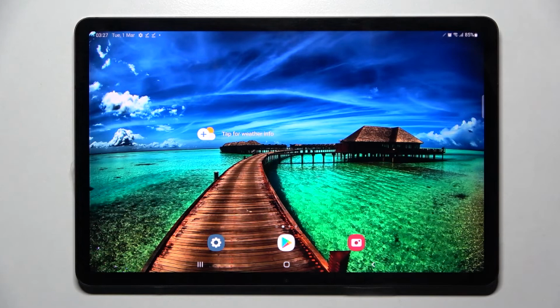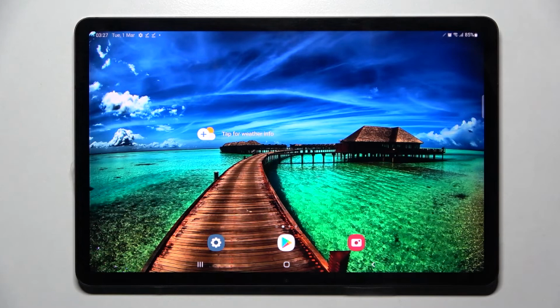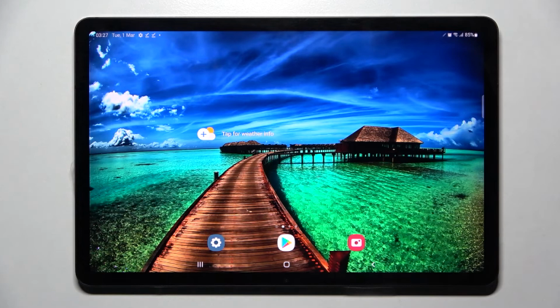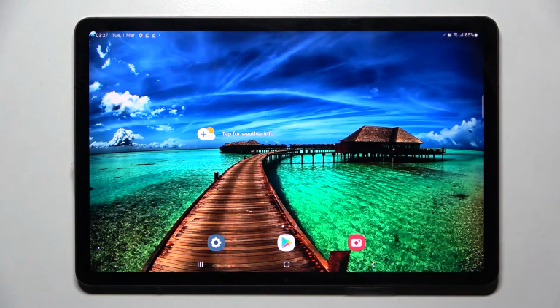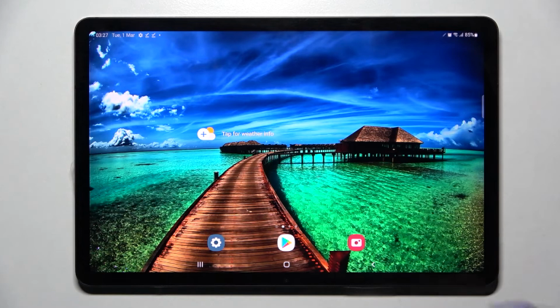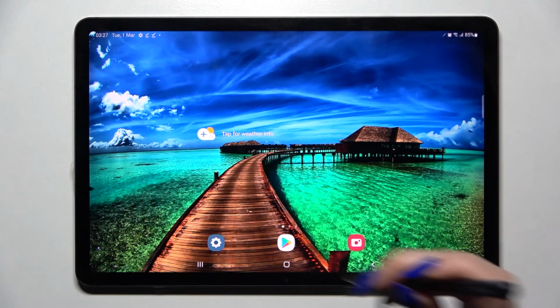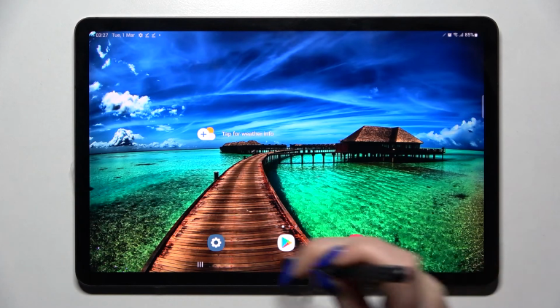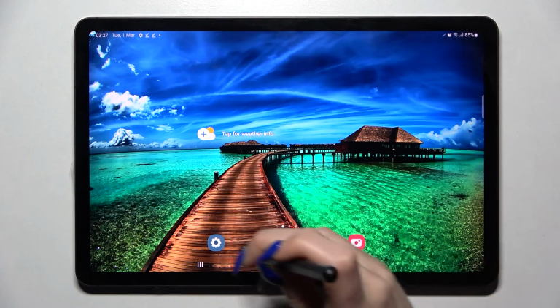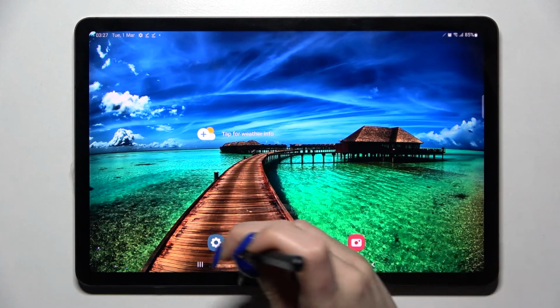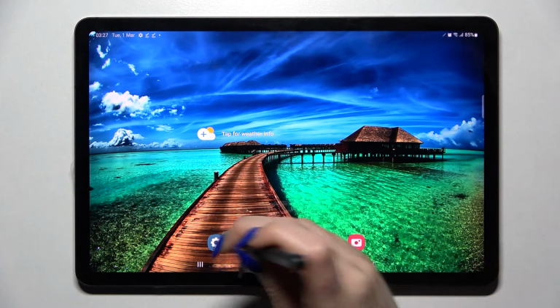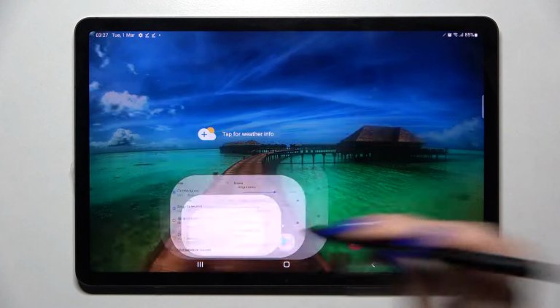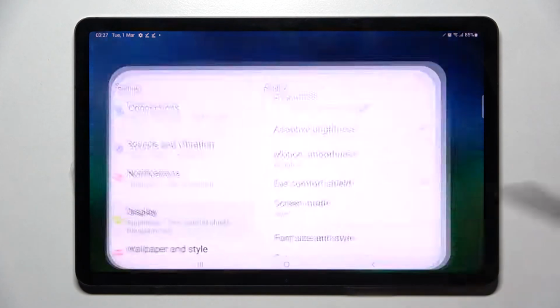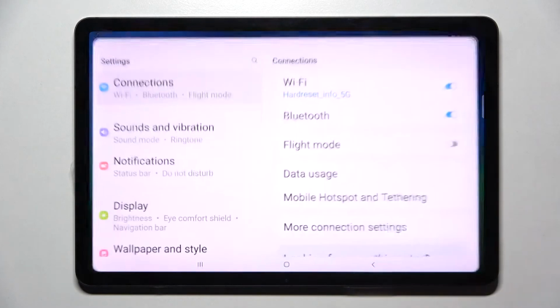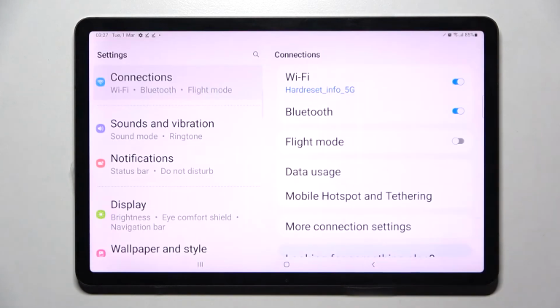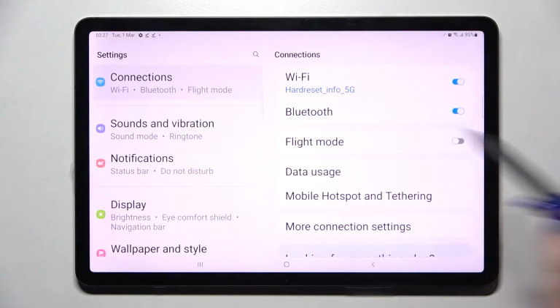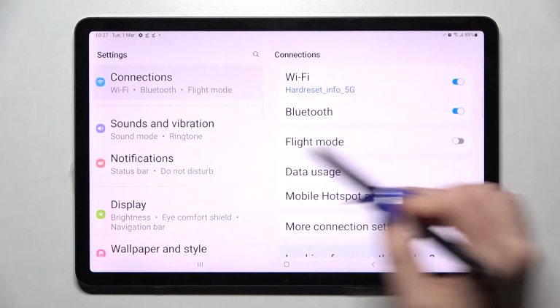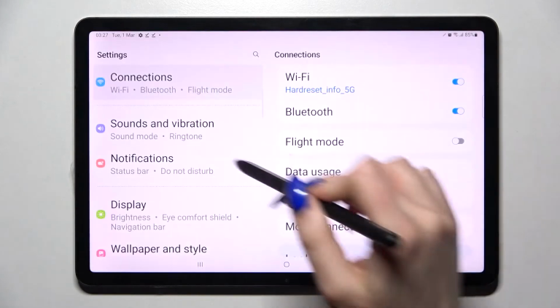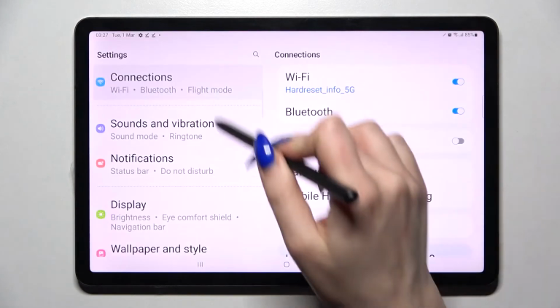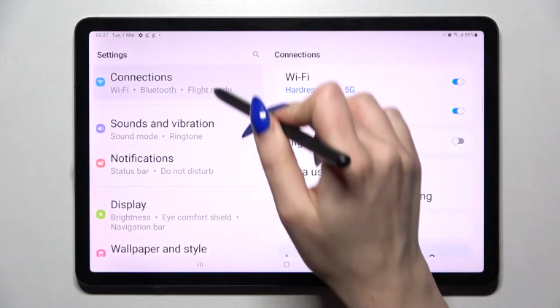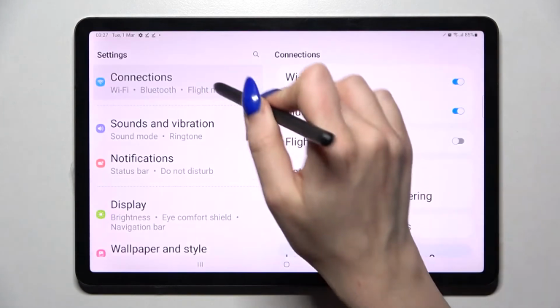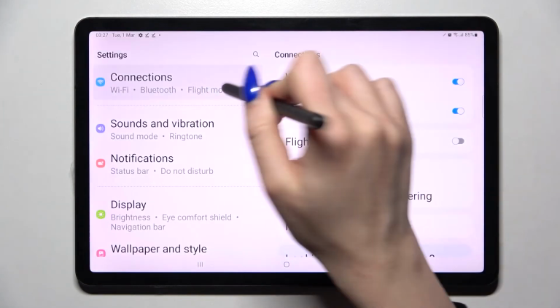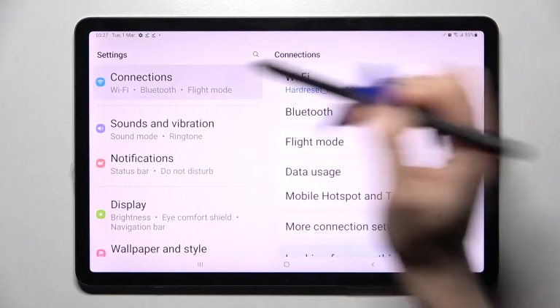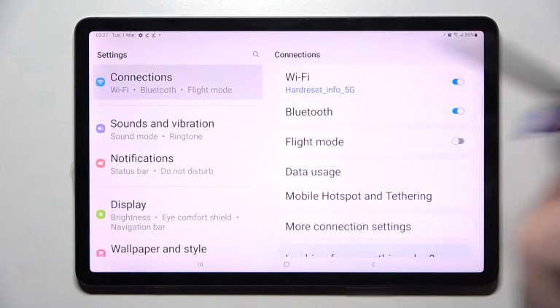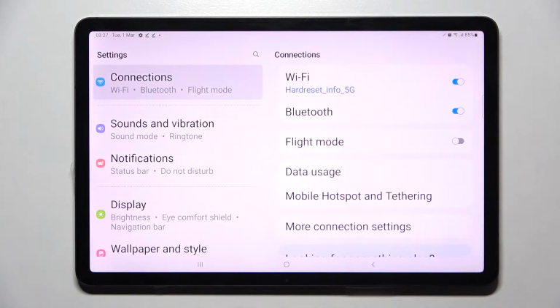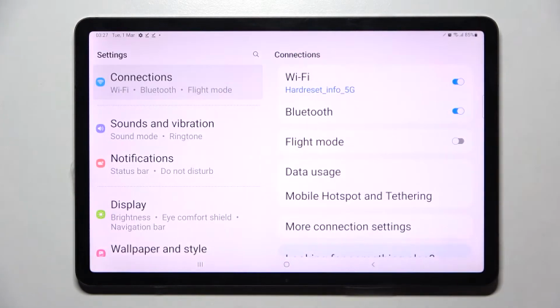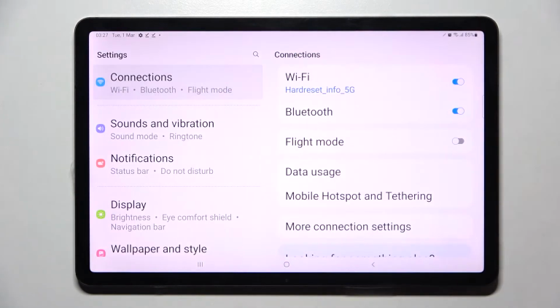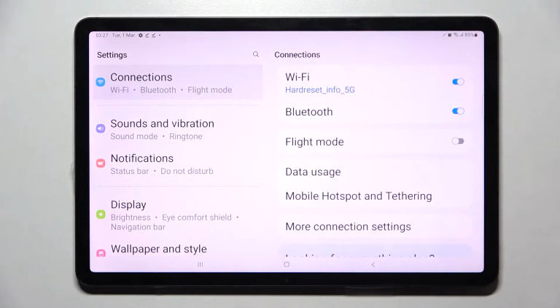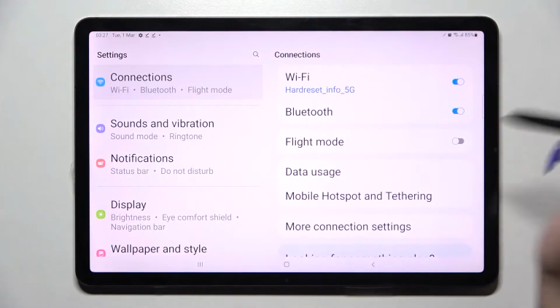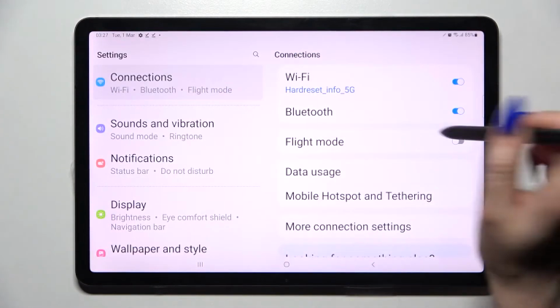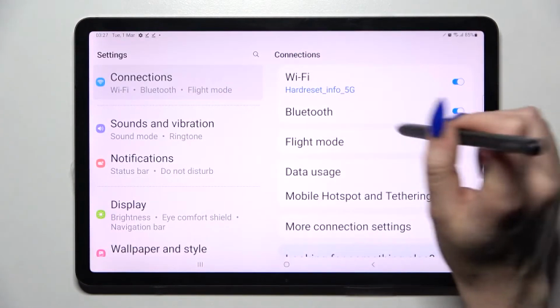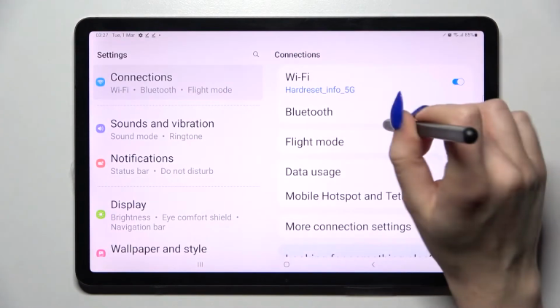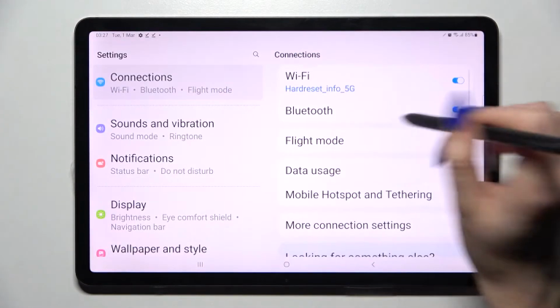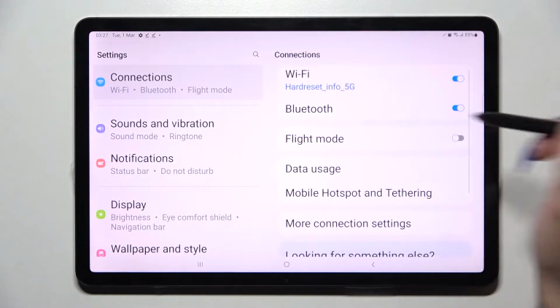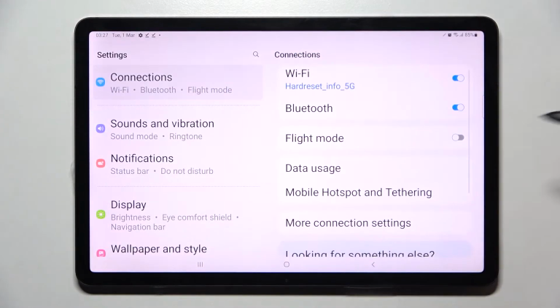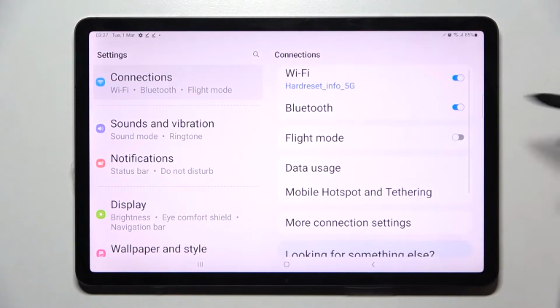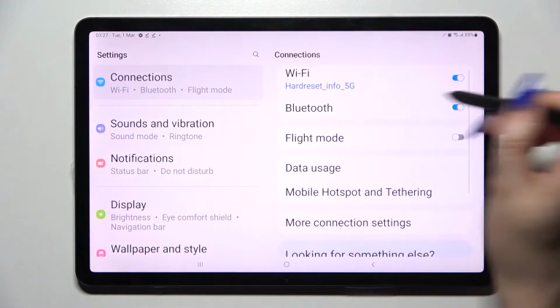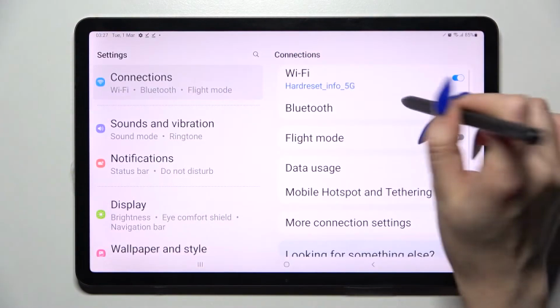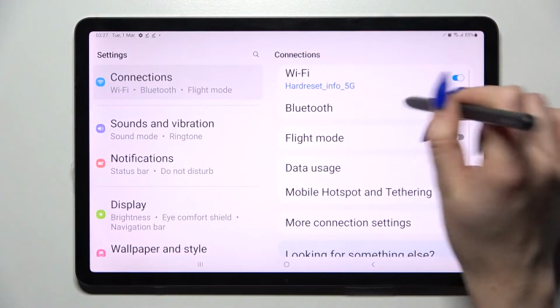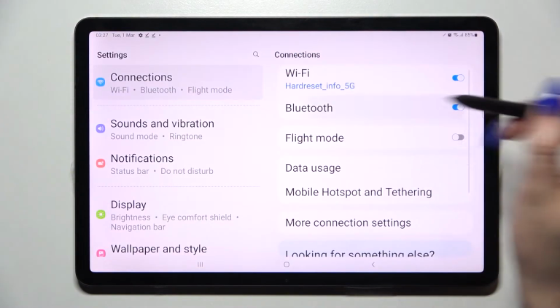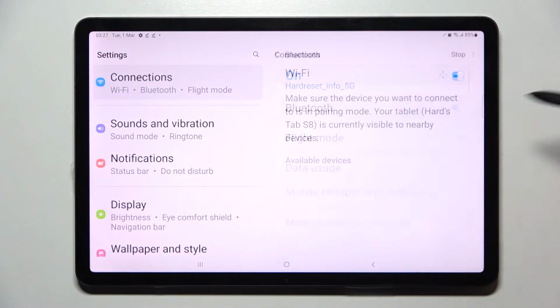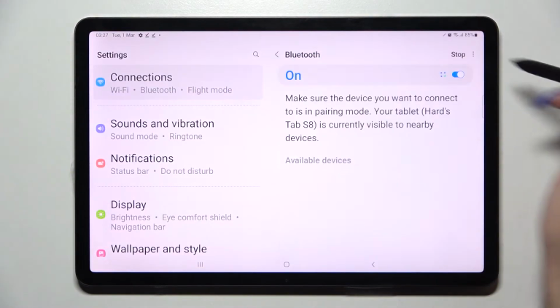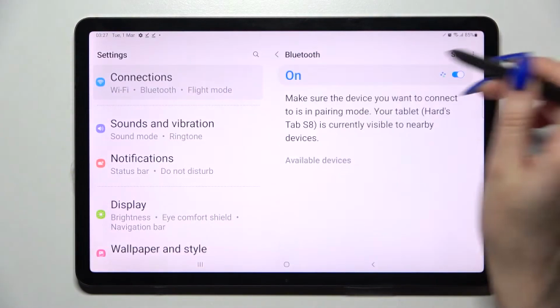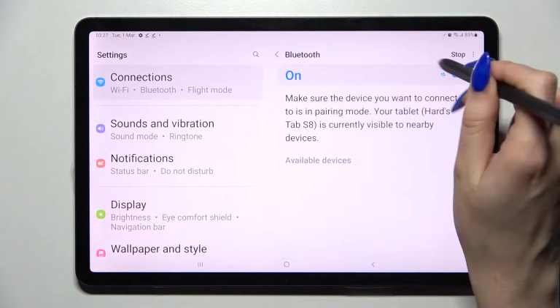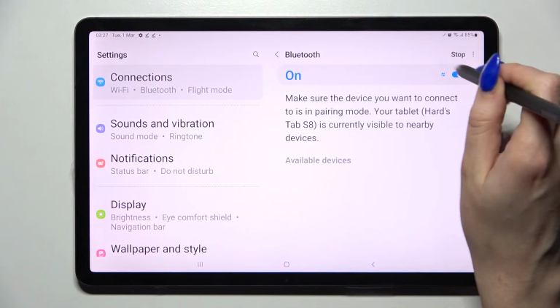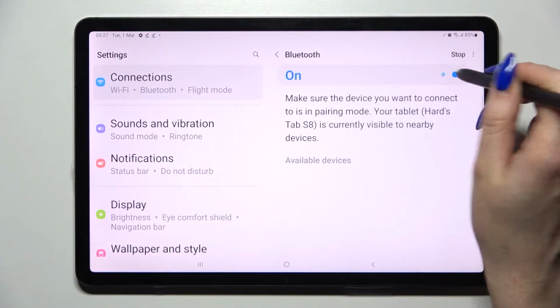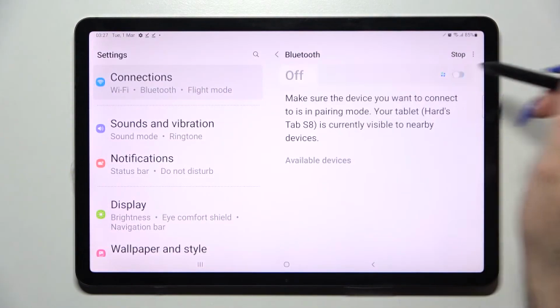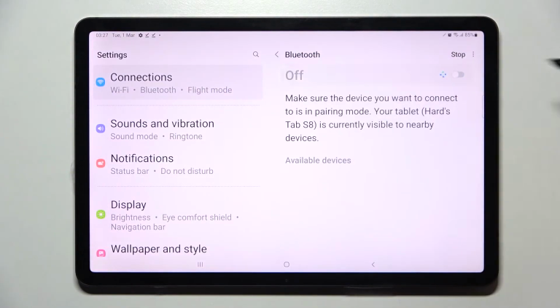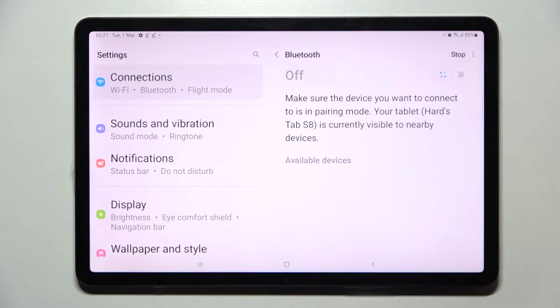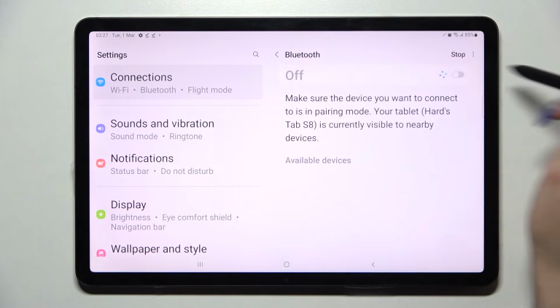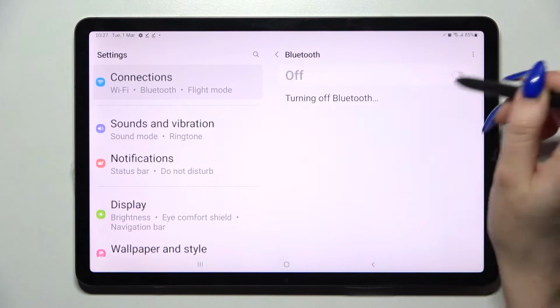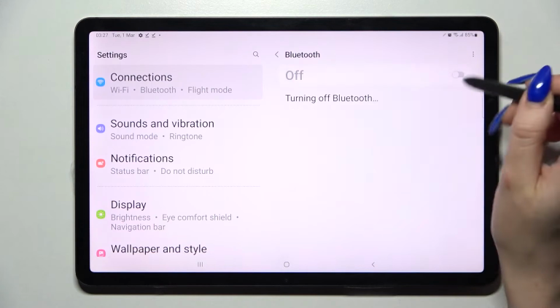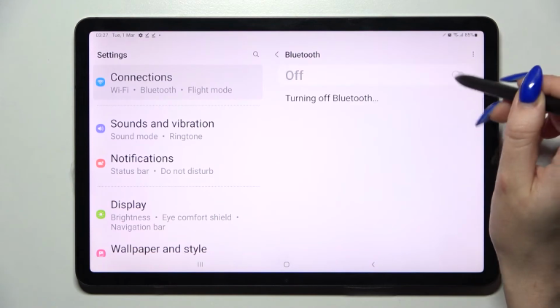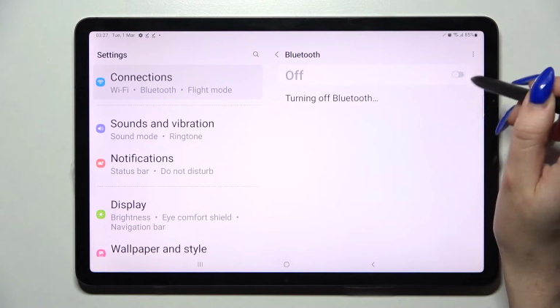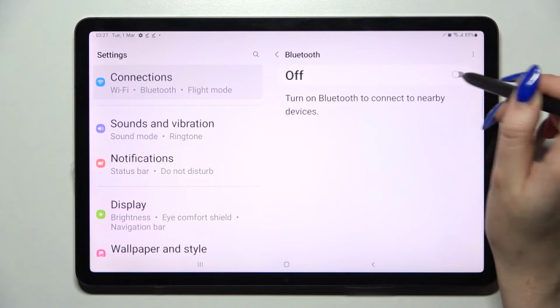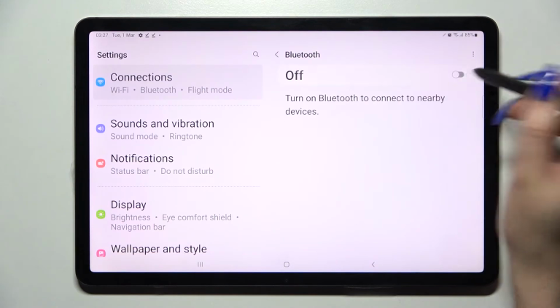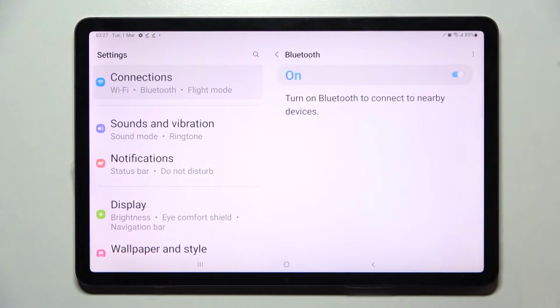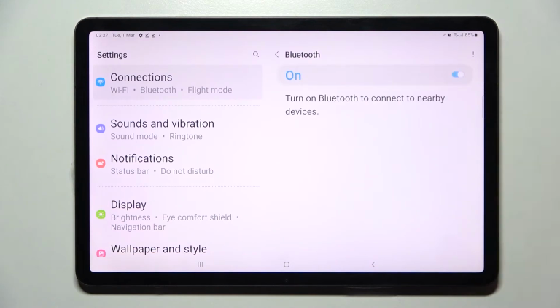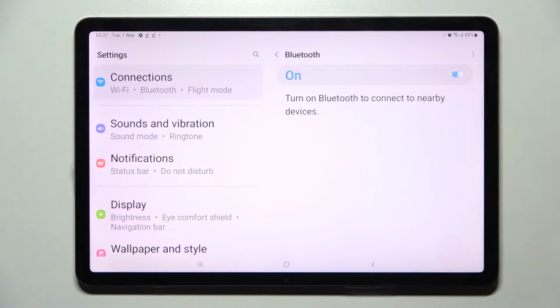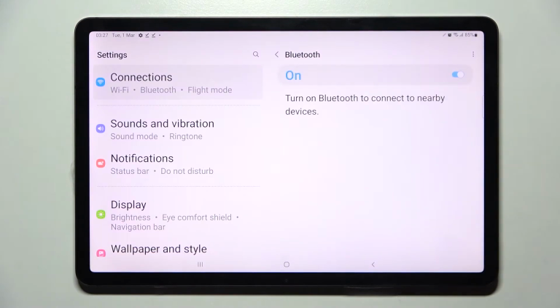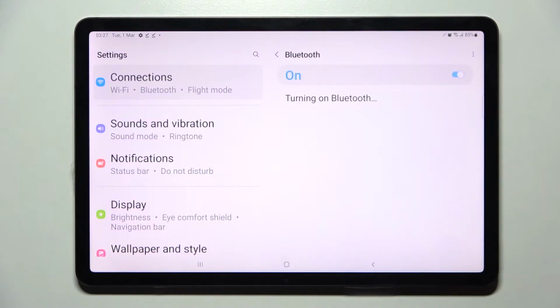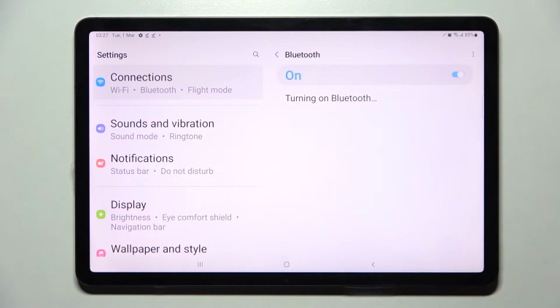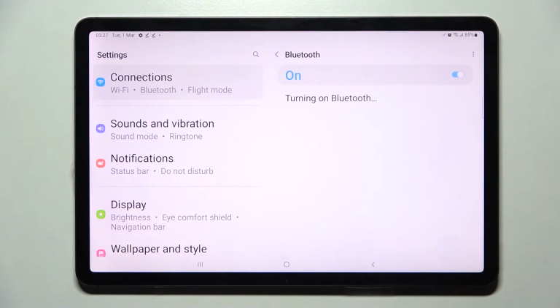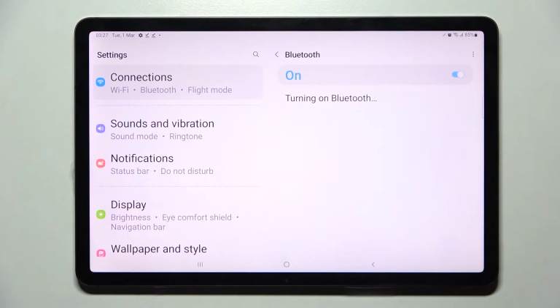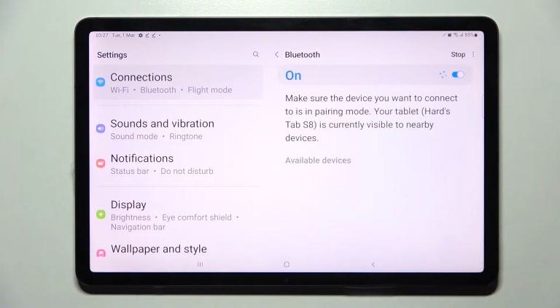First of all, go into Settings and choose Connections. Now tap on Bluetooth and click on the switcher next to it if it's not already on.